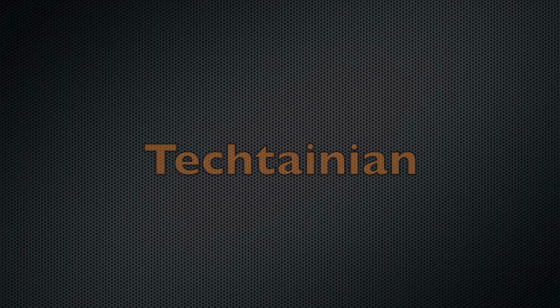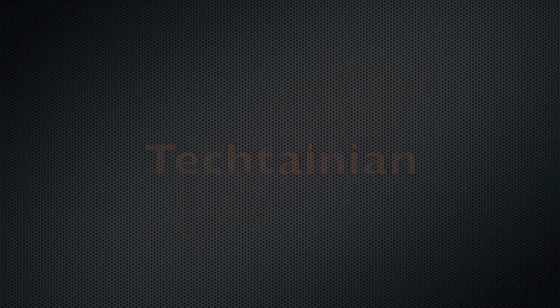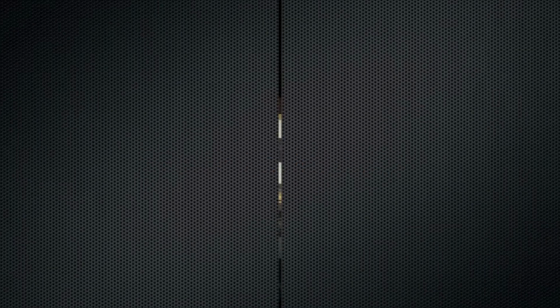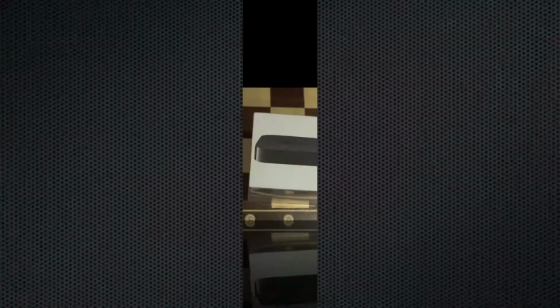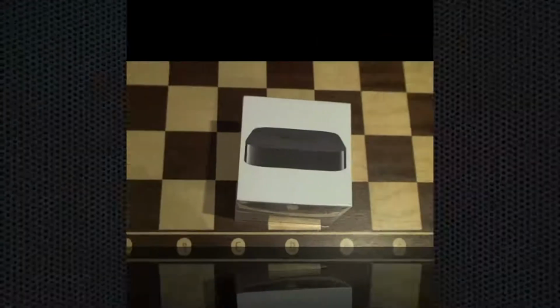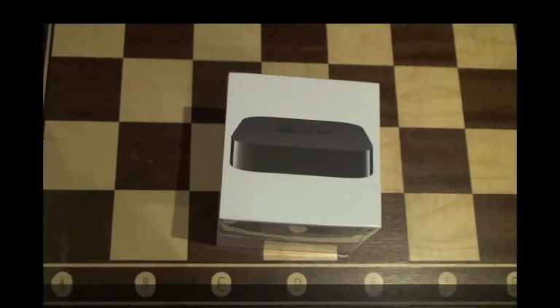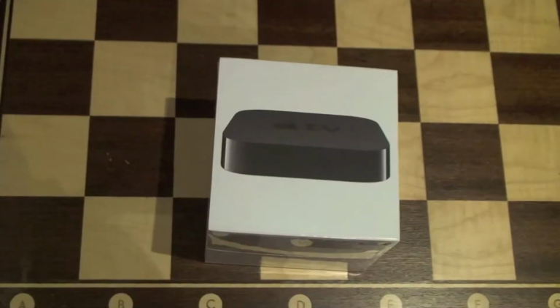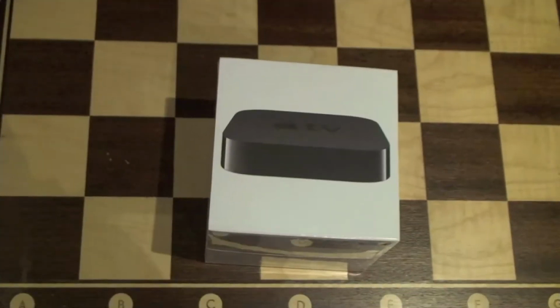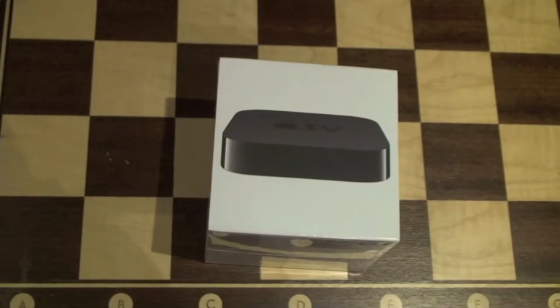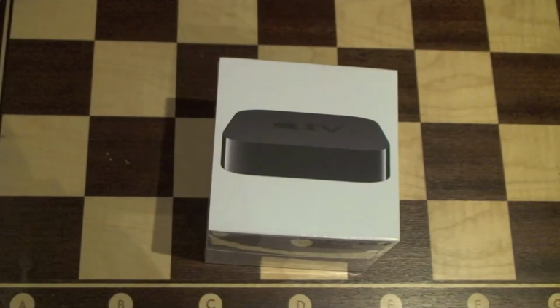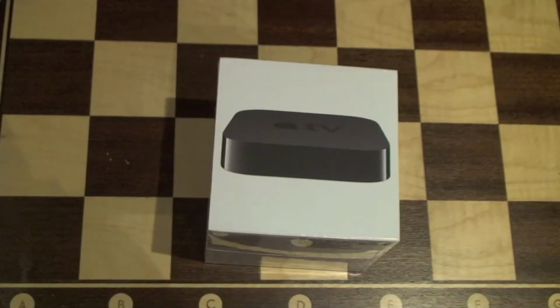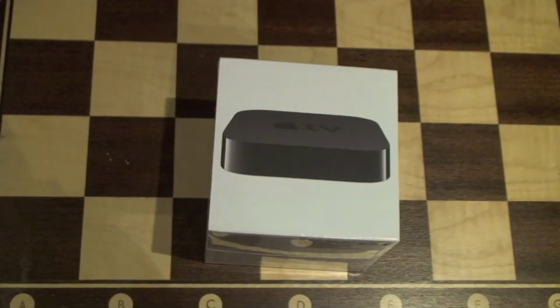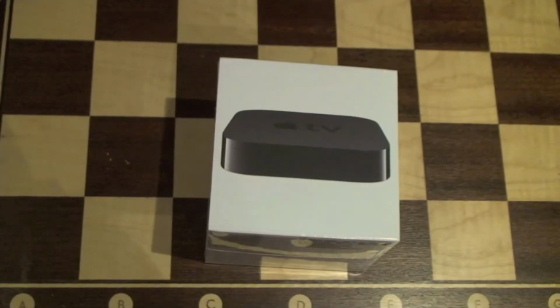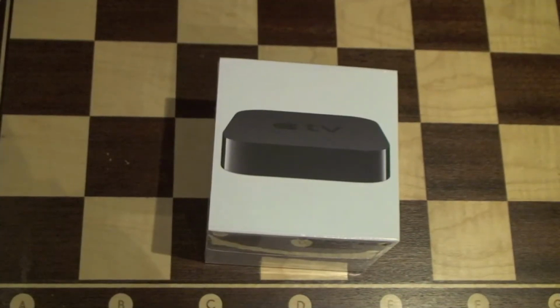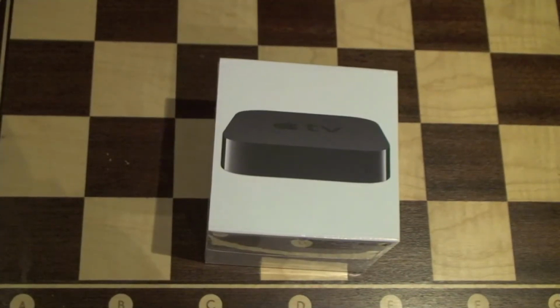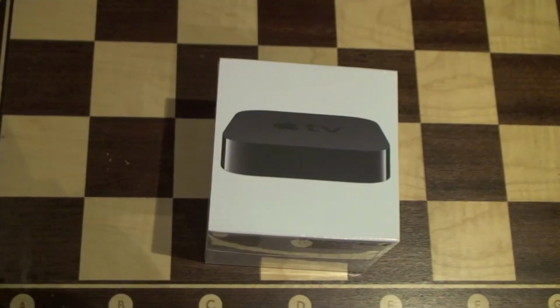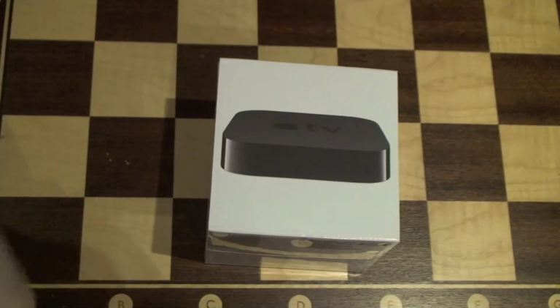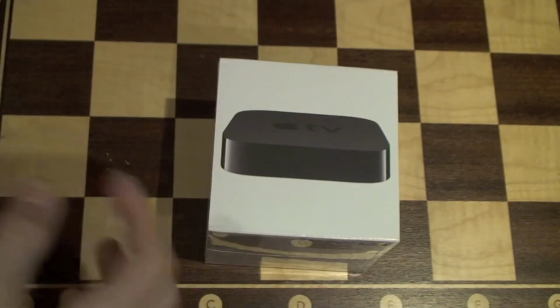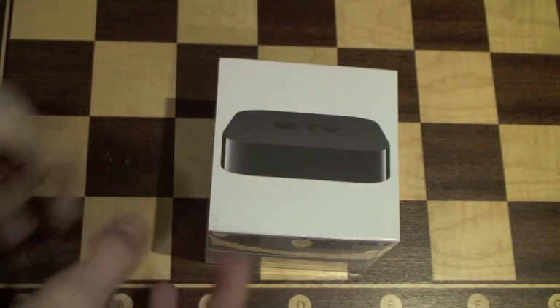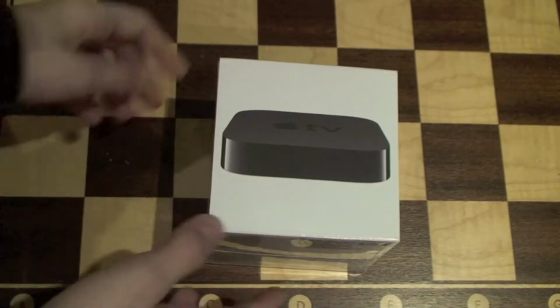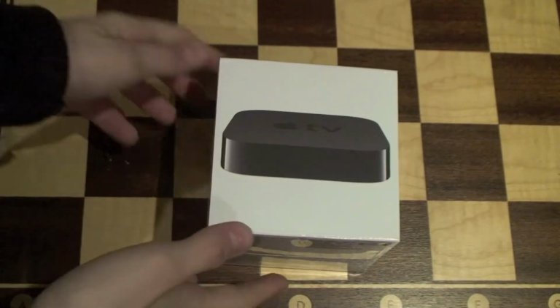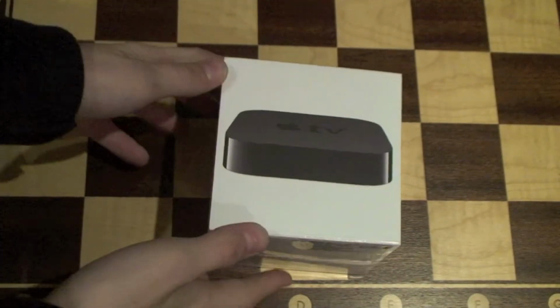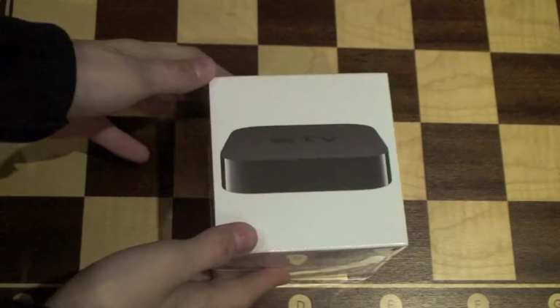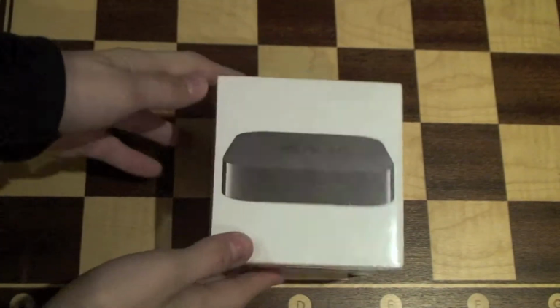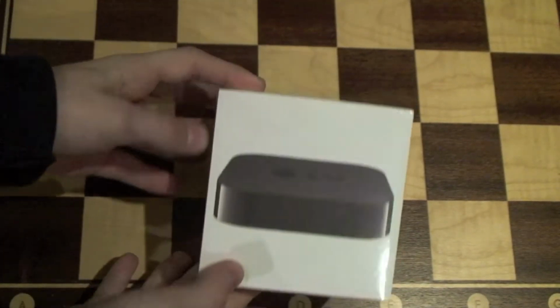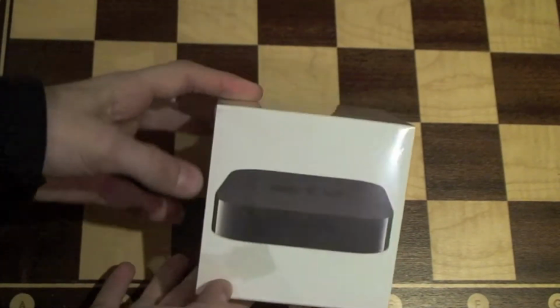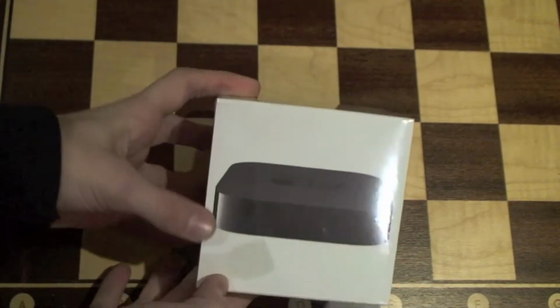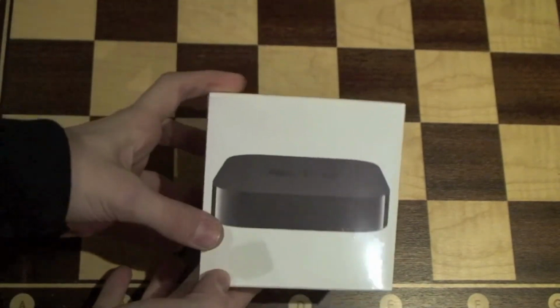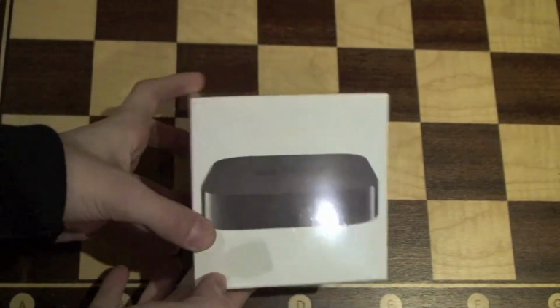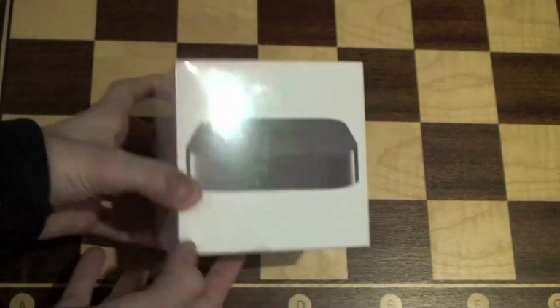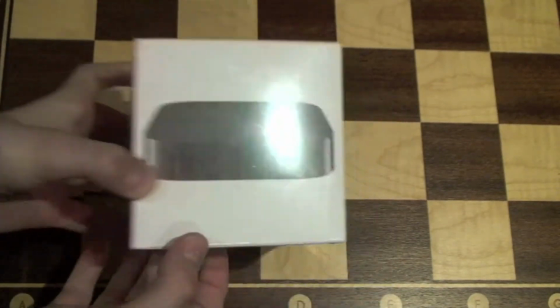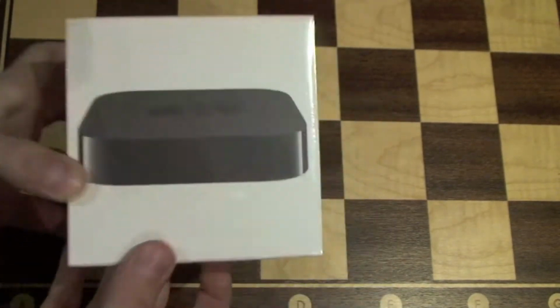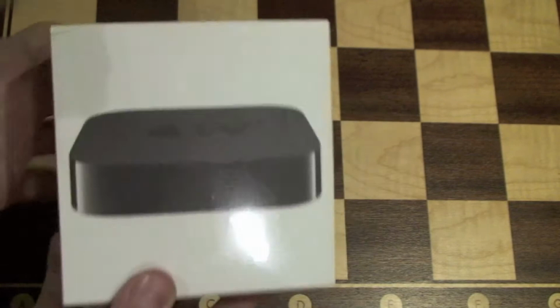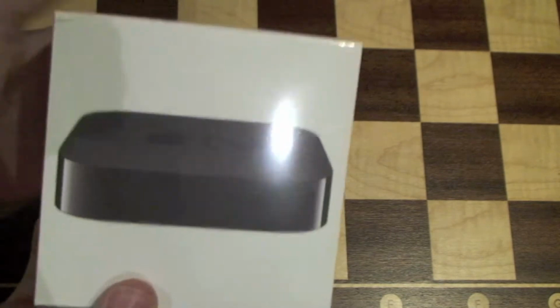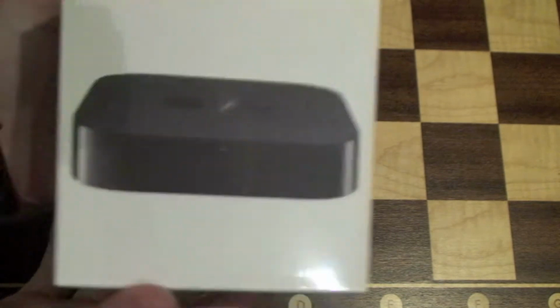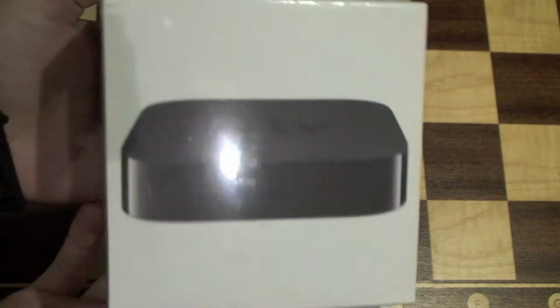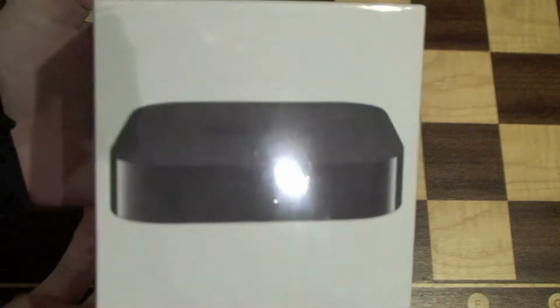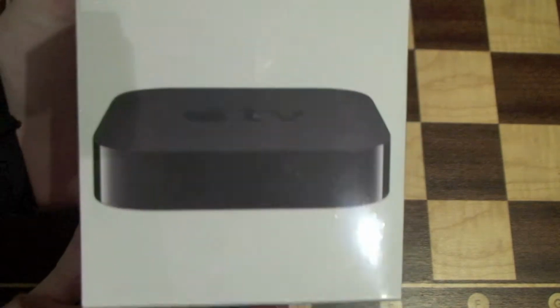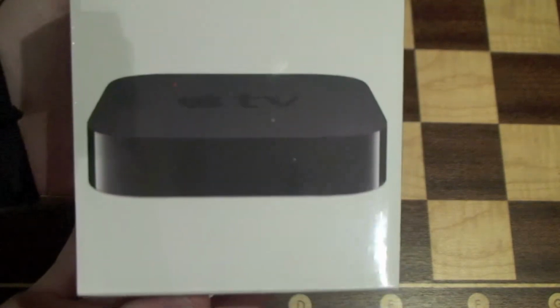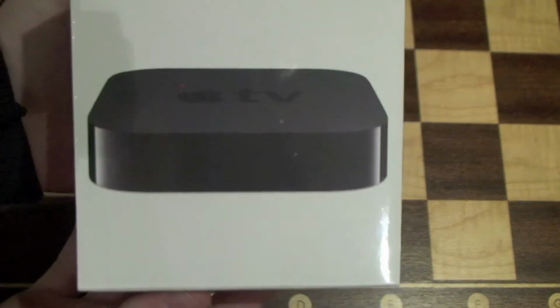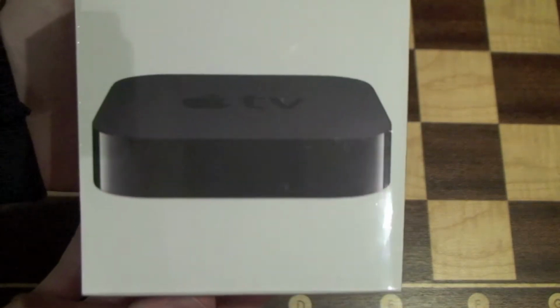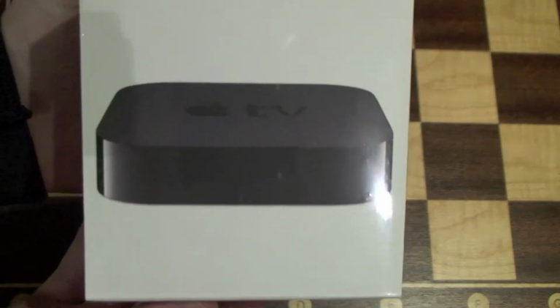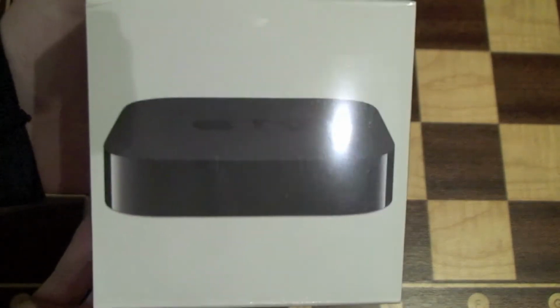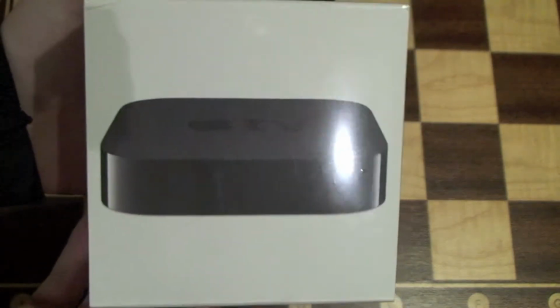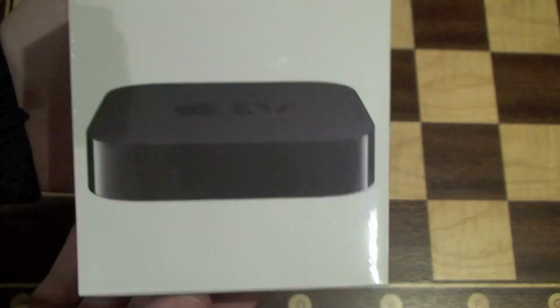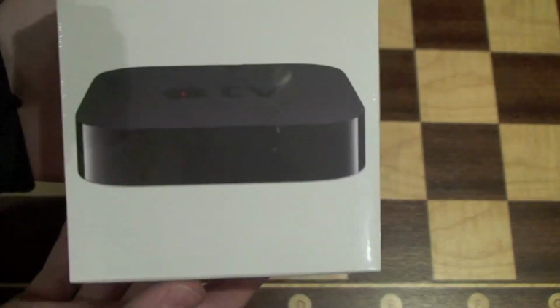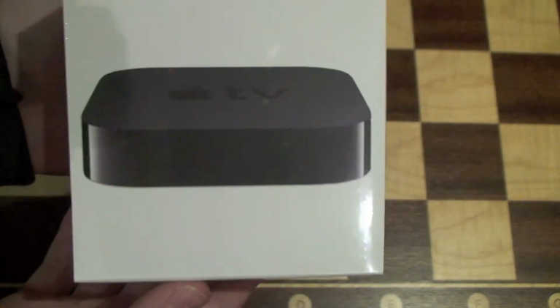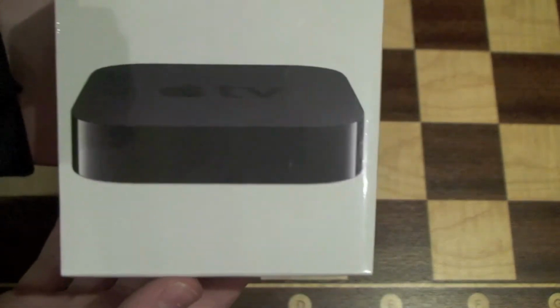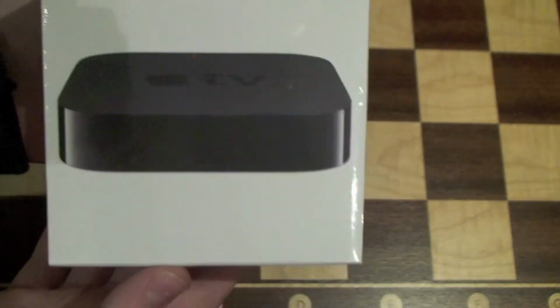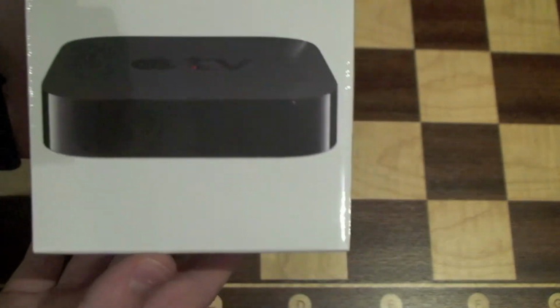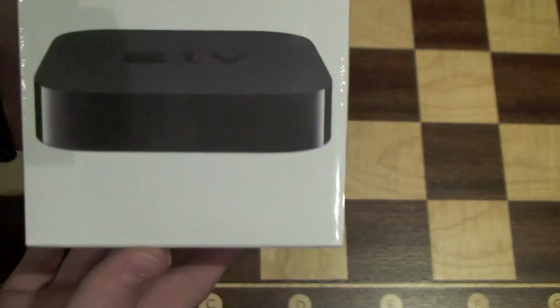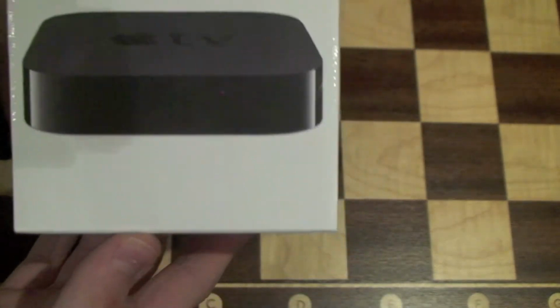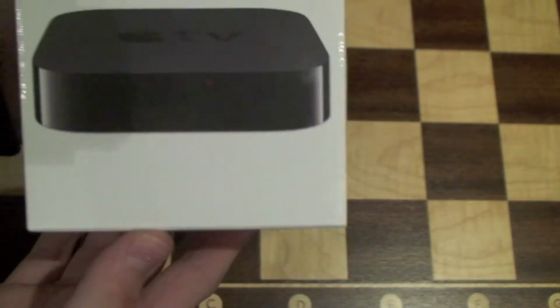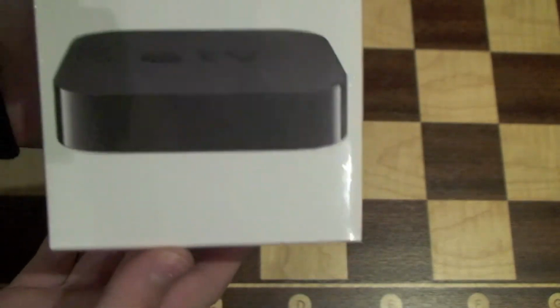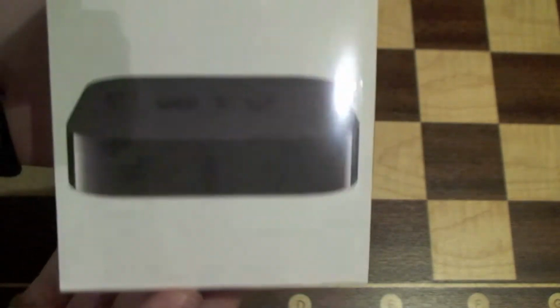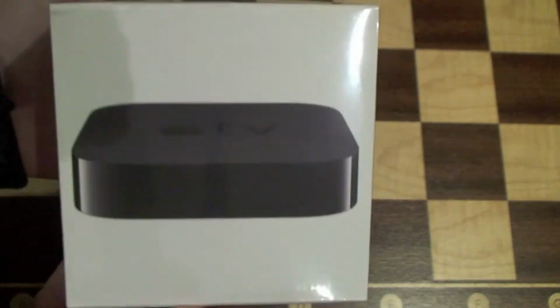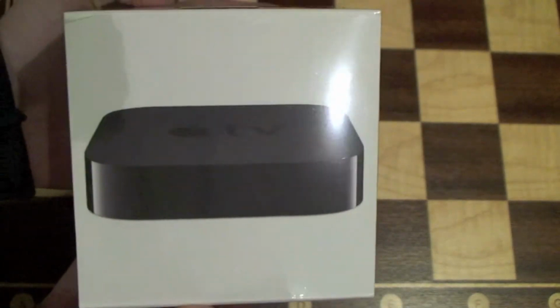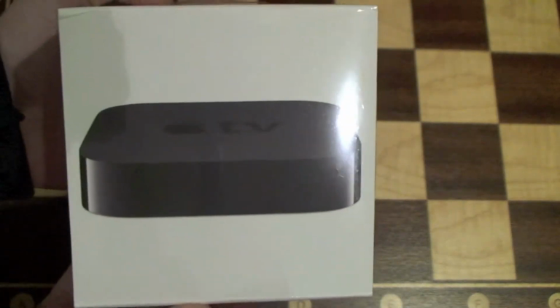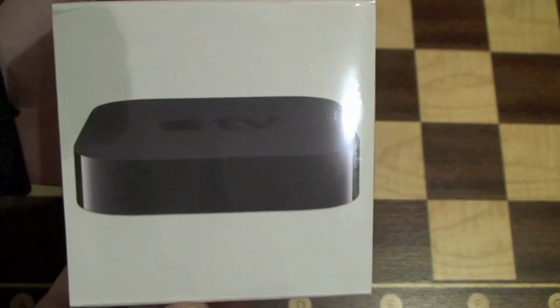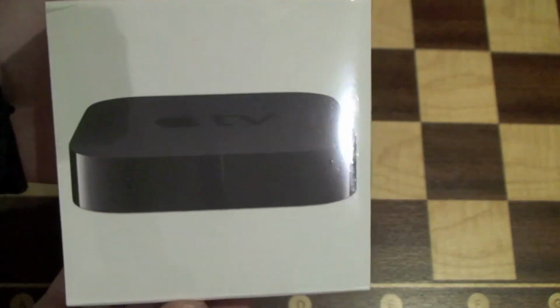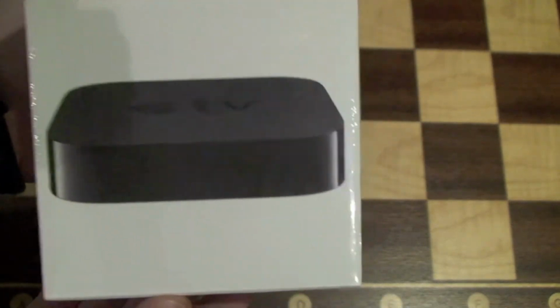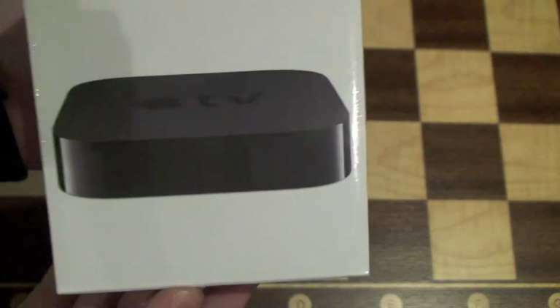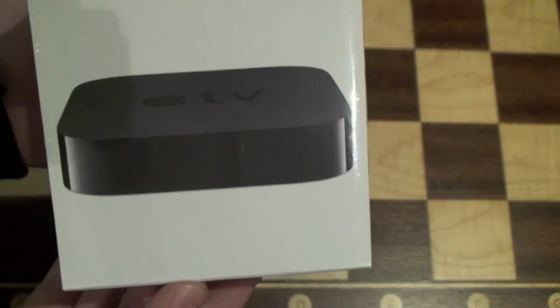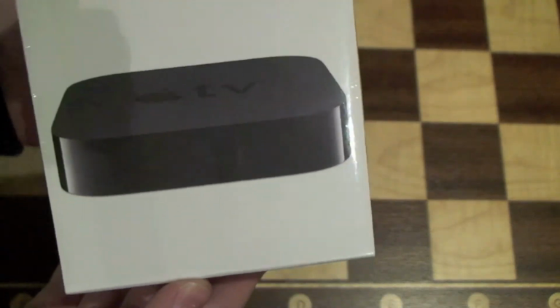Hi, it's Ken from Titania, and we're going to do an unboxing of the Apple TV — the new small black Apple TV.